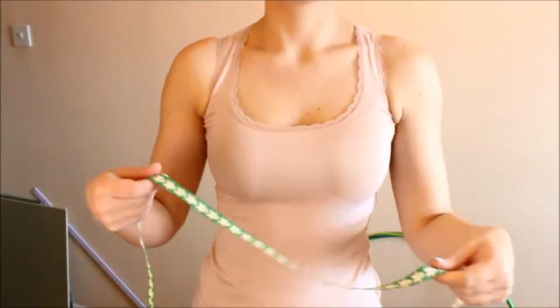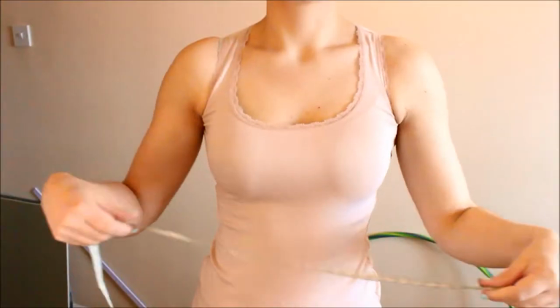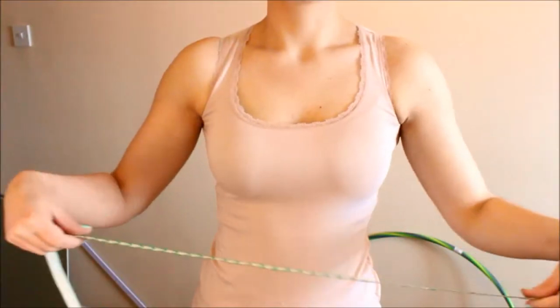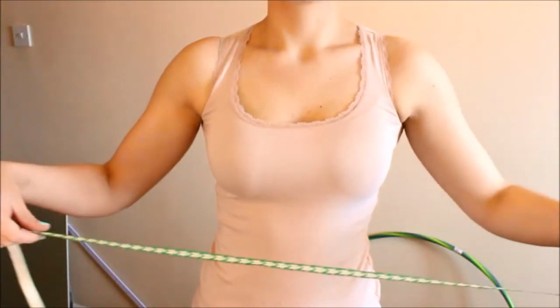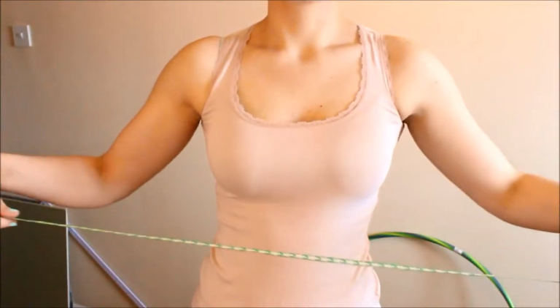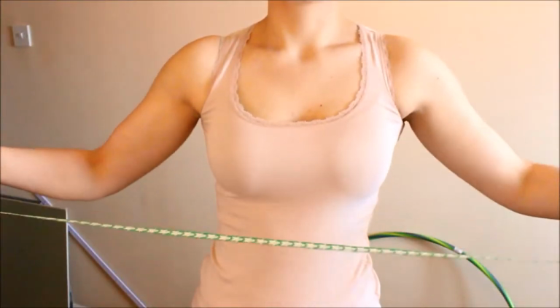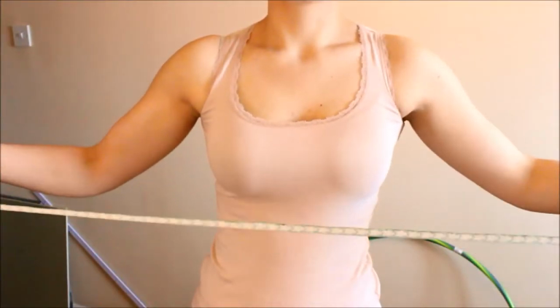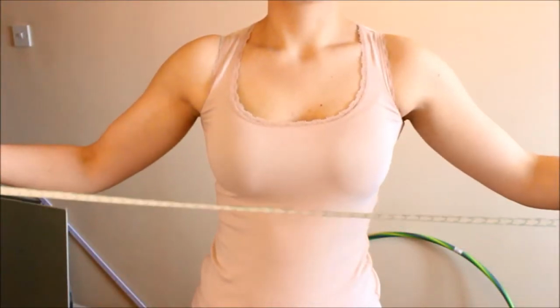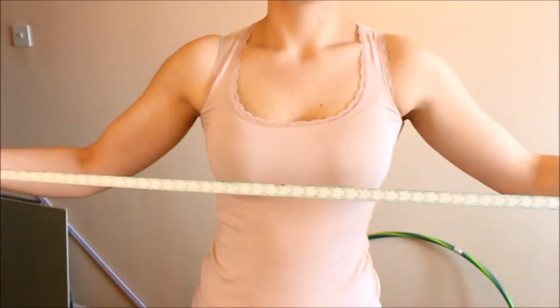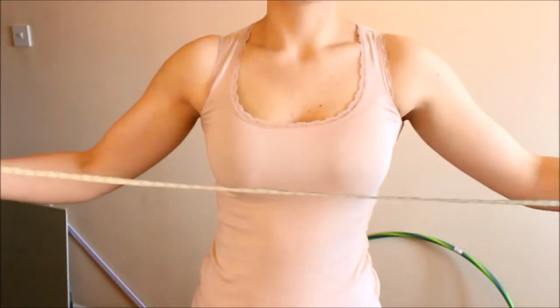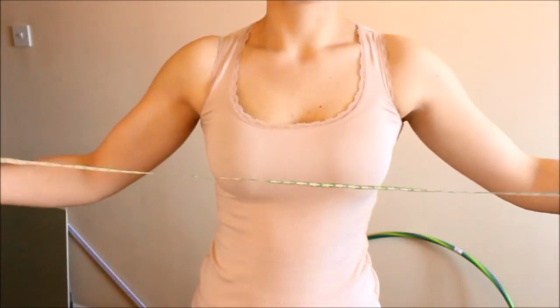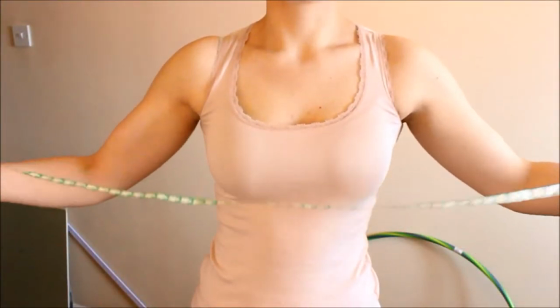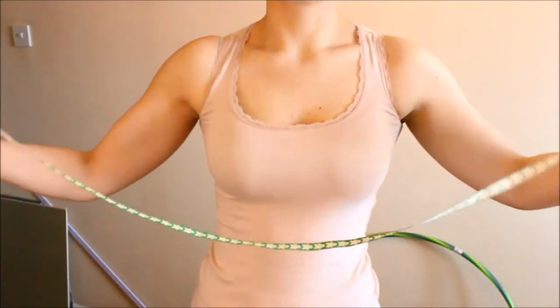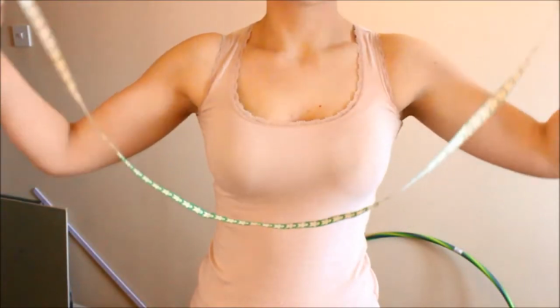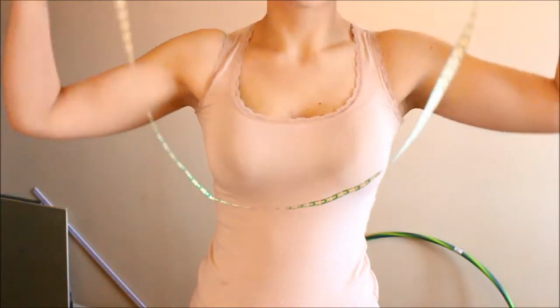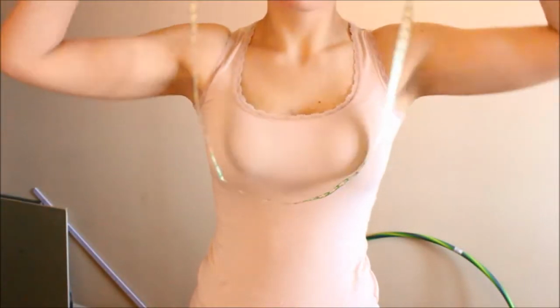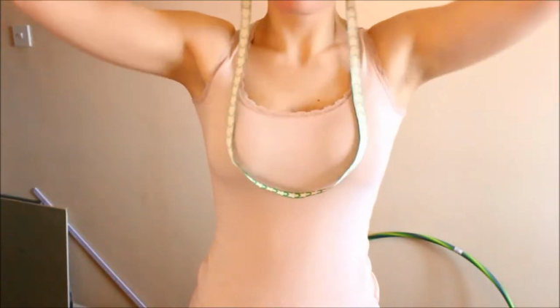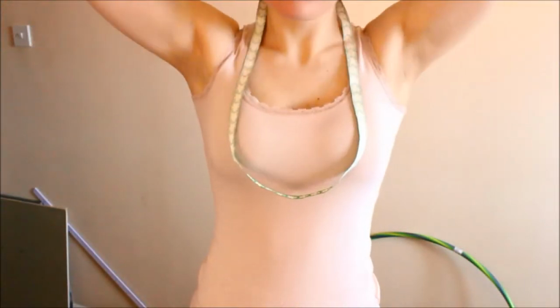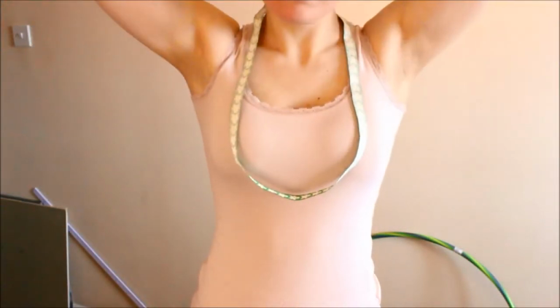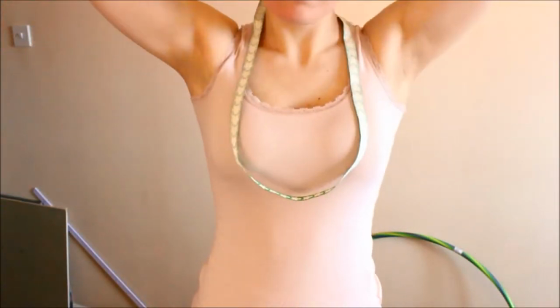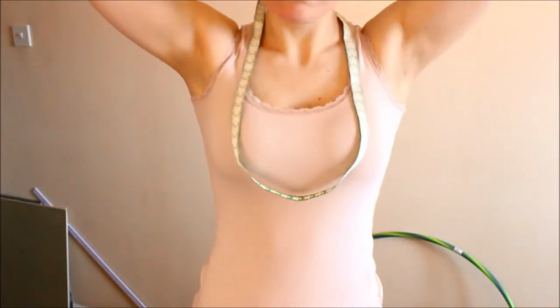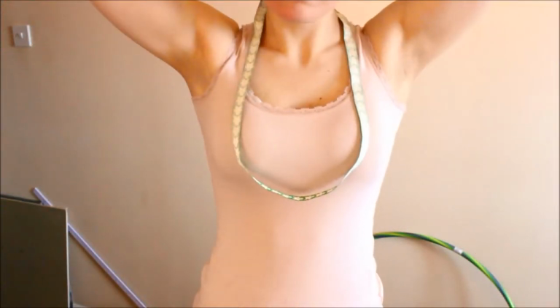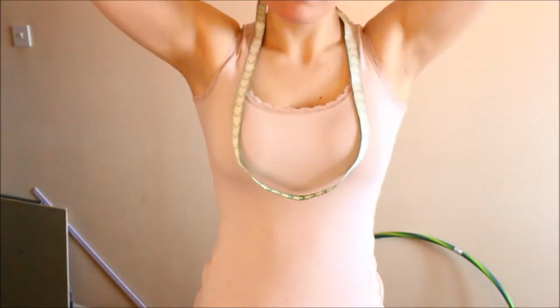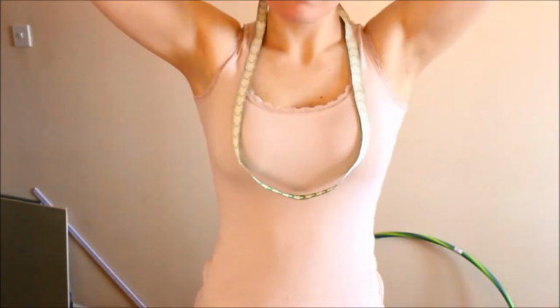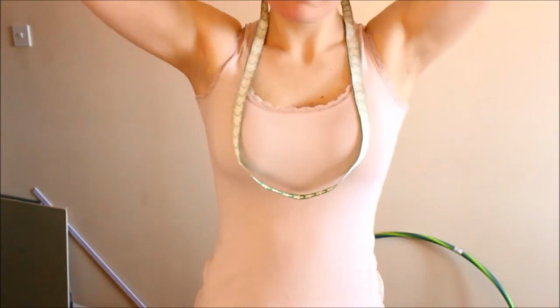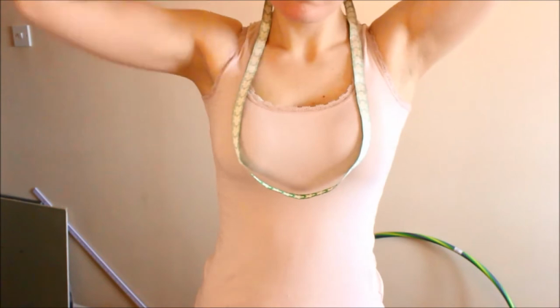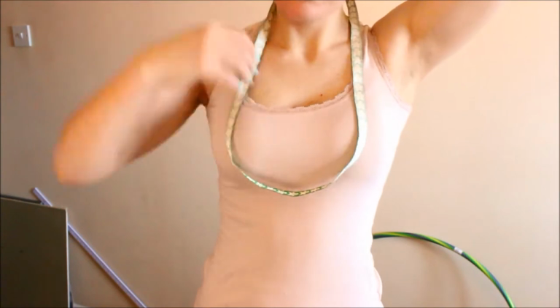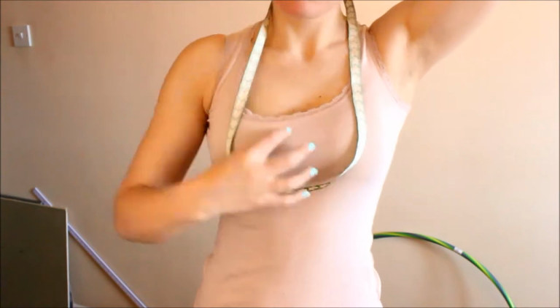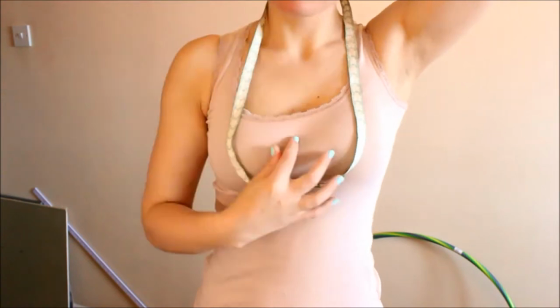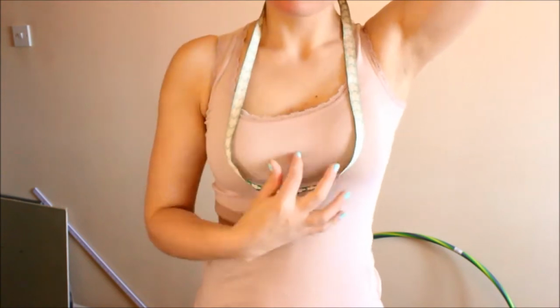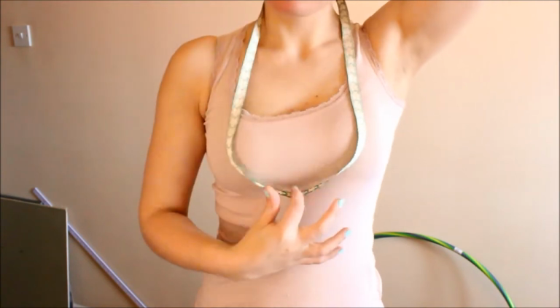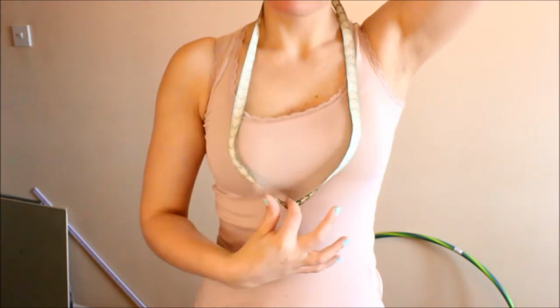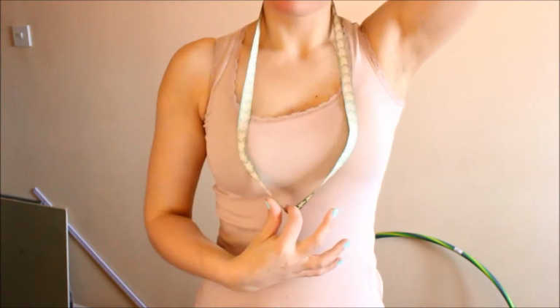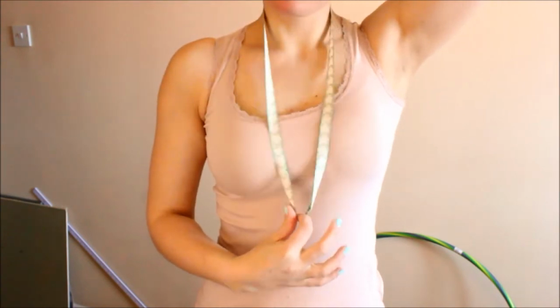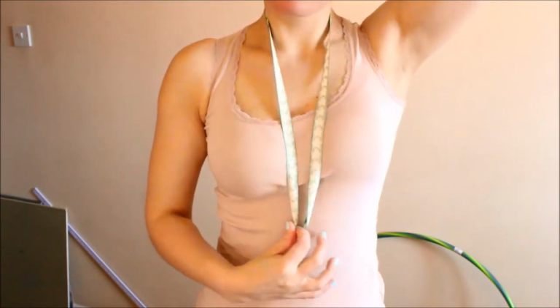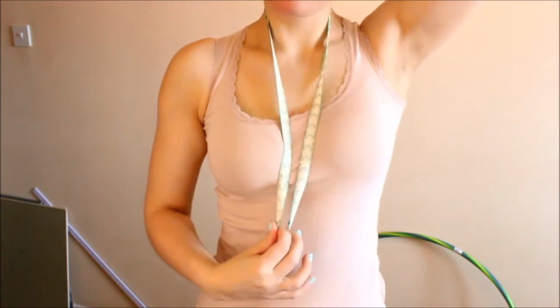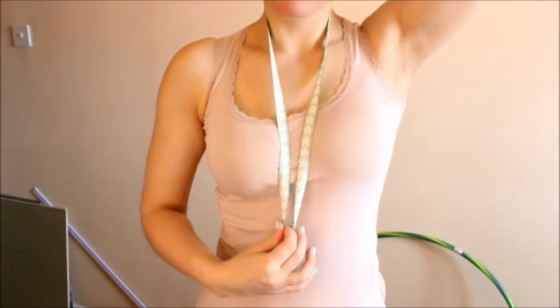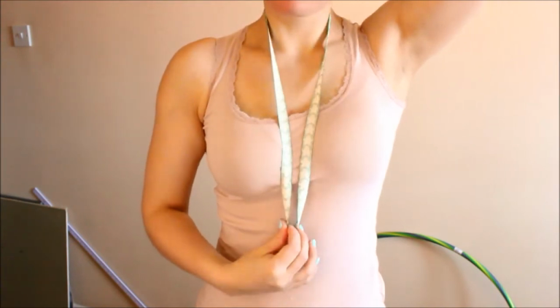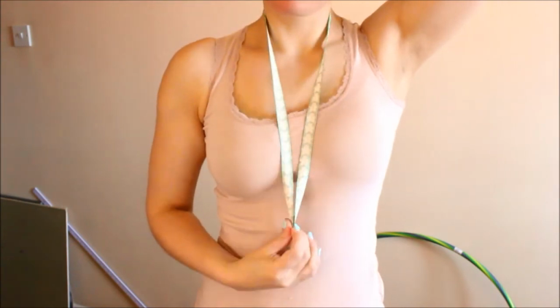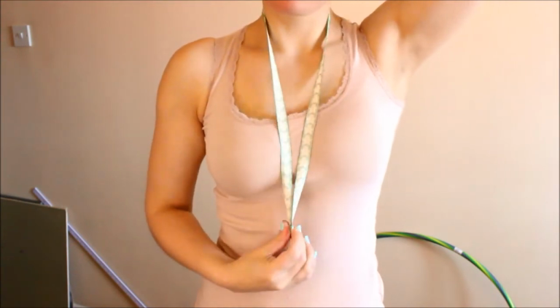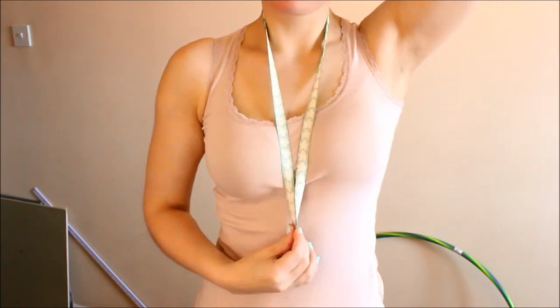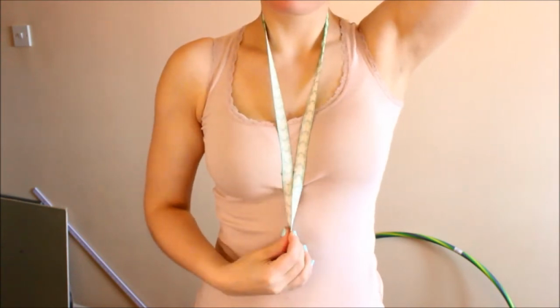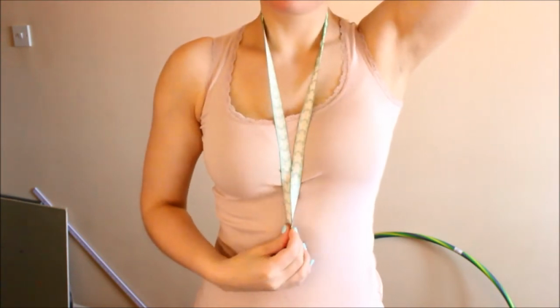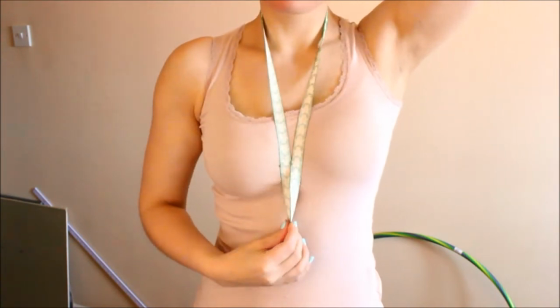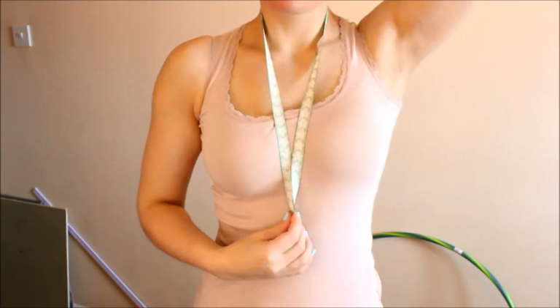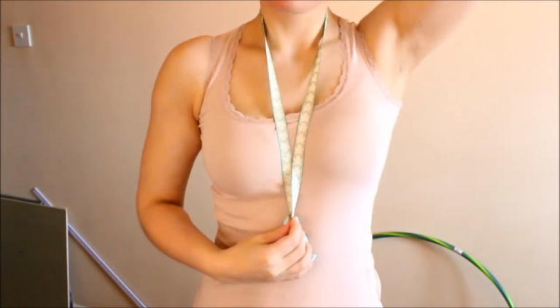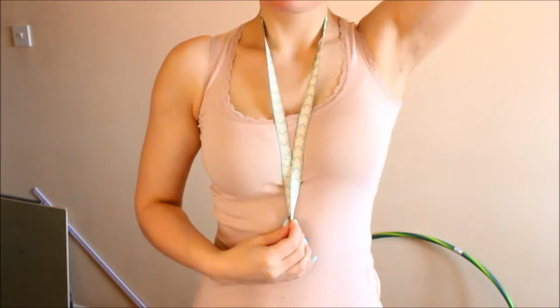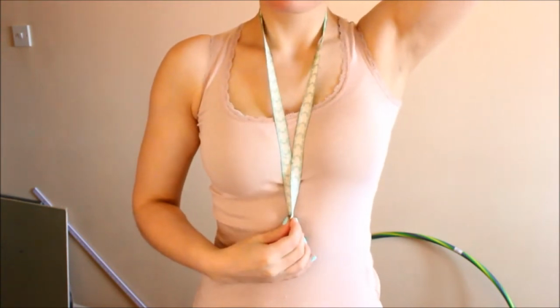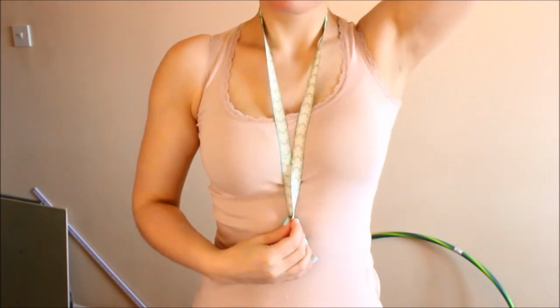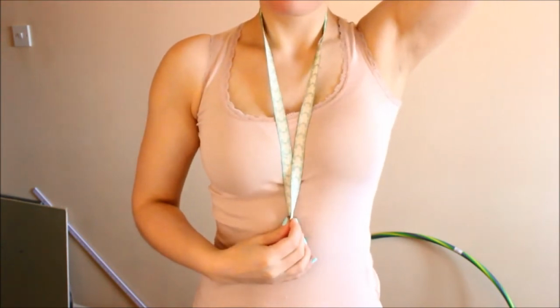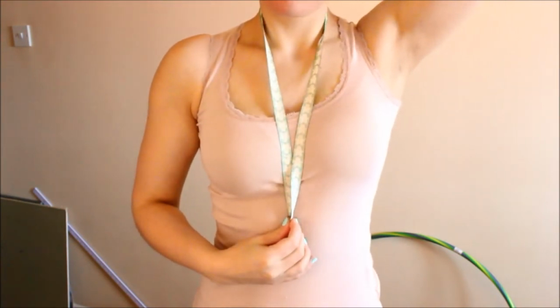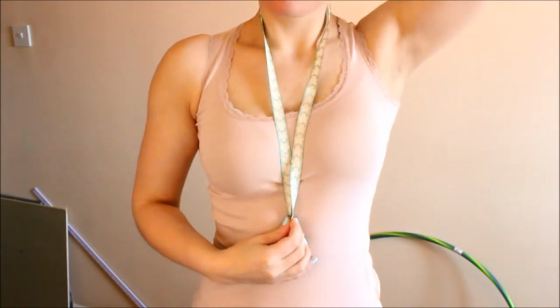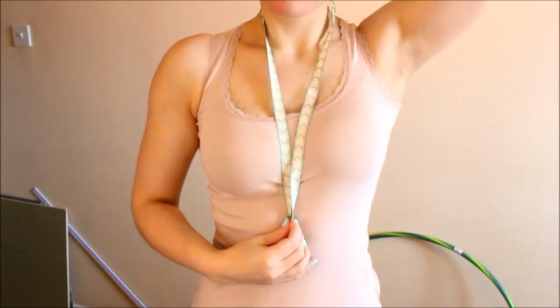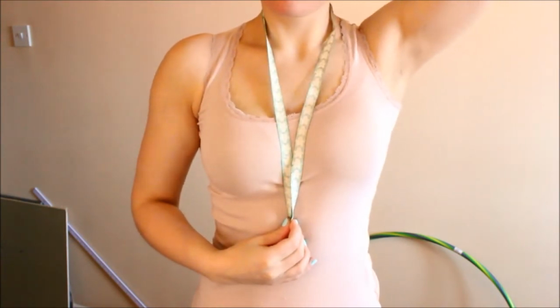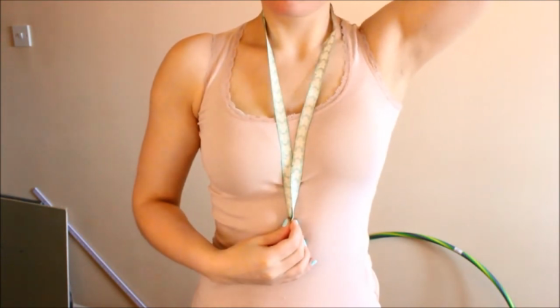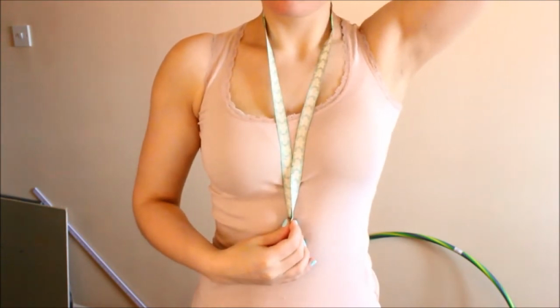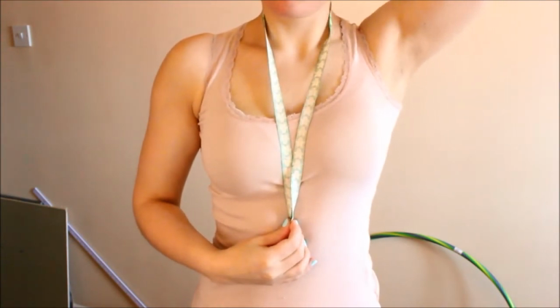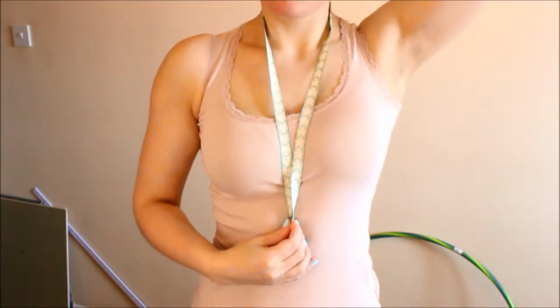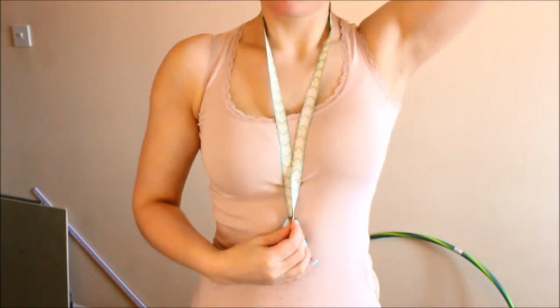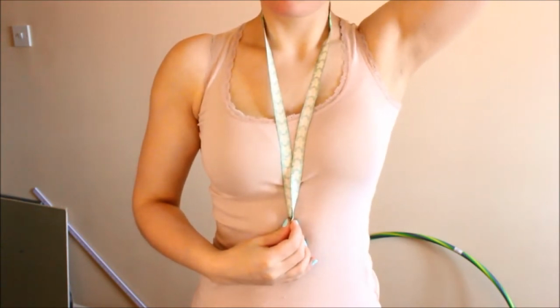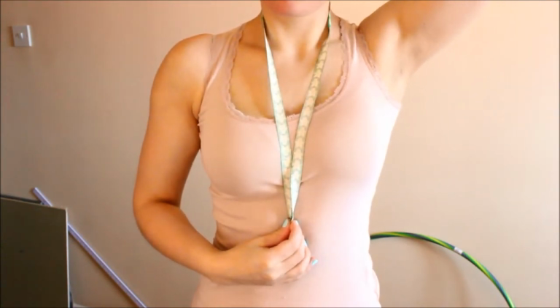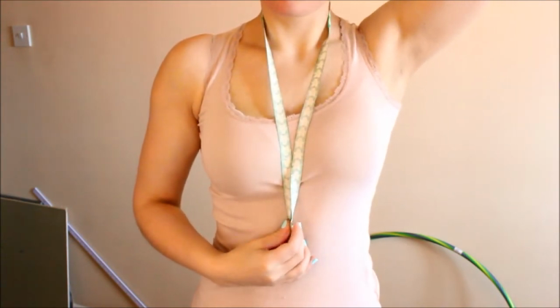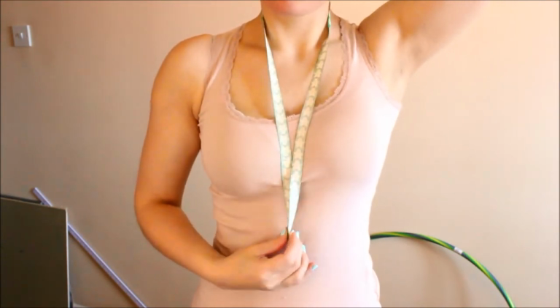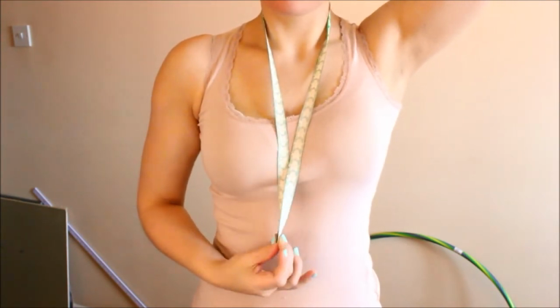First, you're going to take your ribbon and put it around your neck to see how much ribbon you need, and then just cut it accordingly.